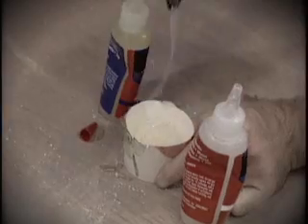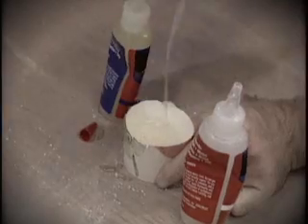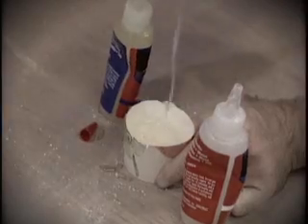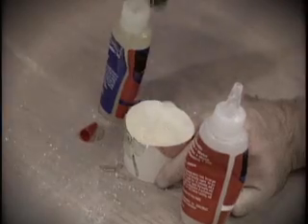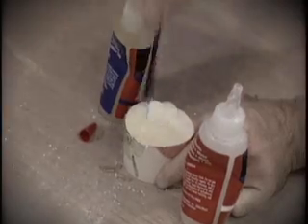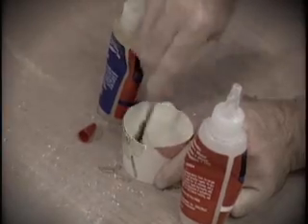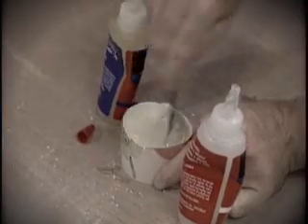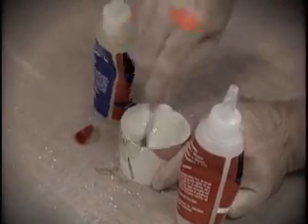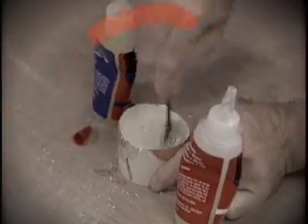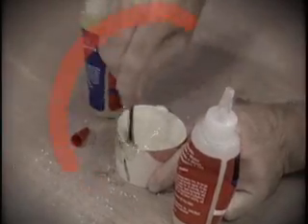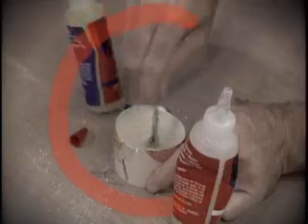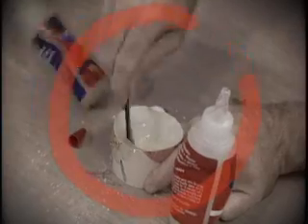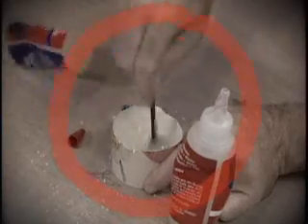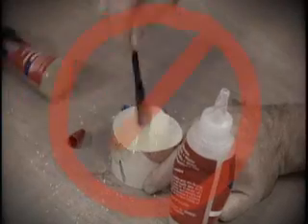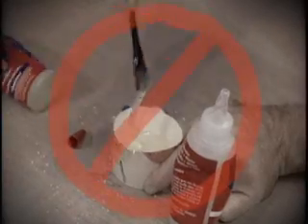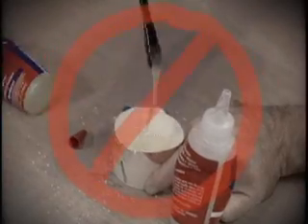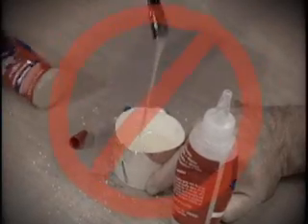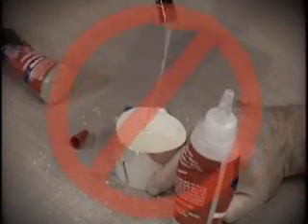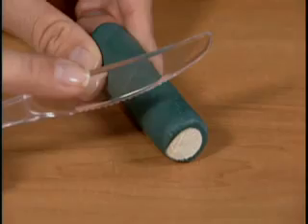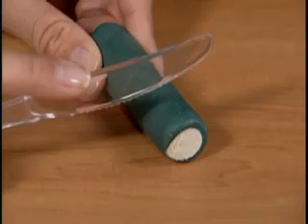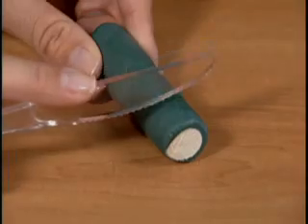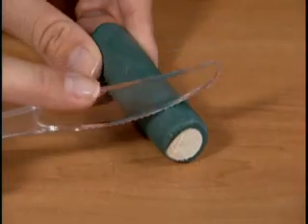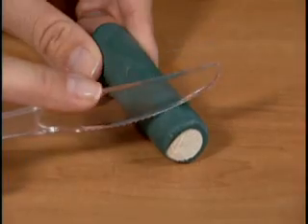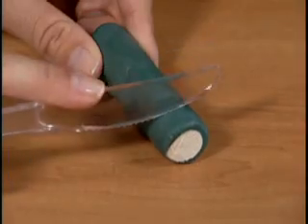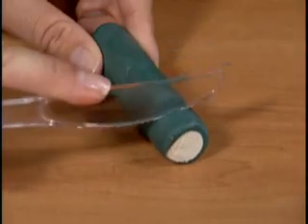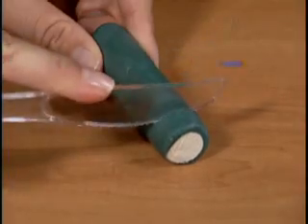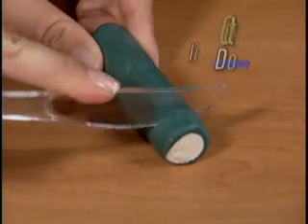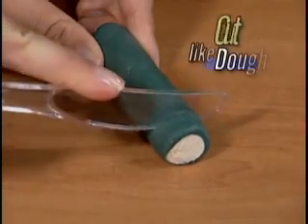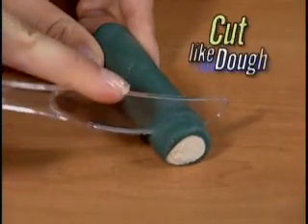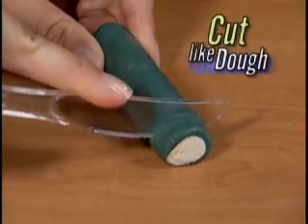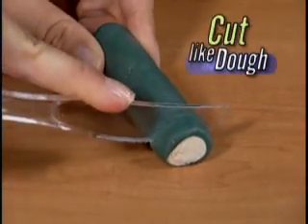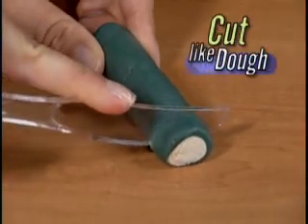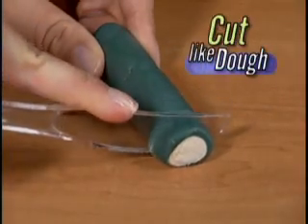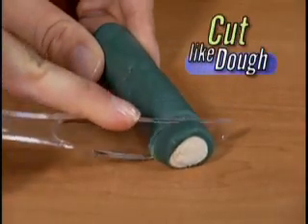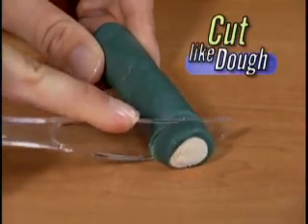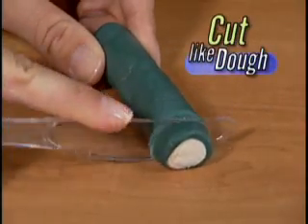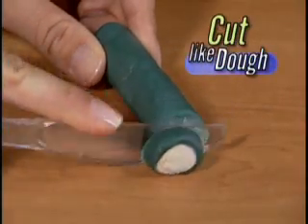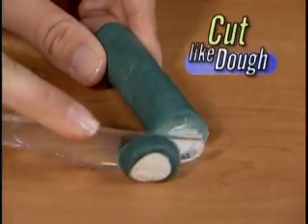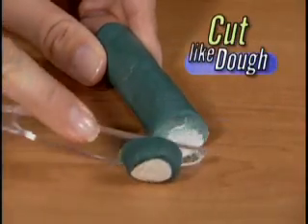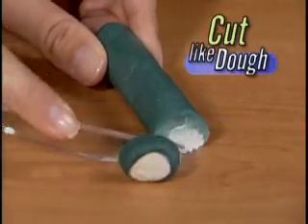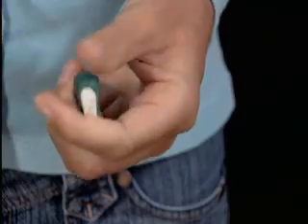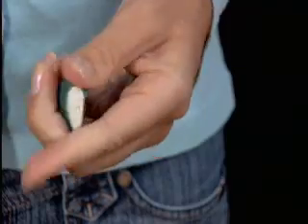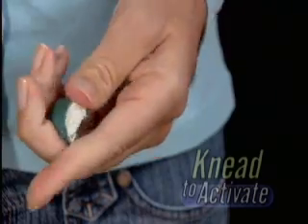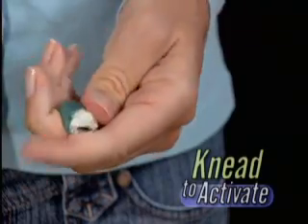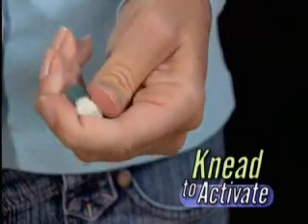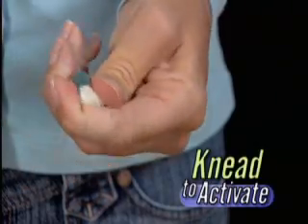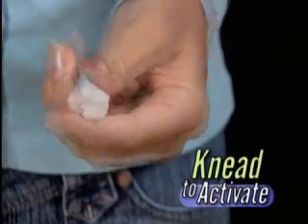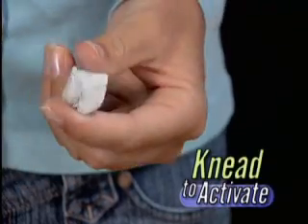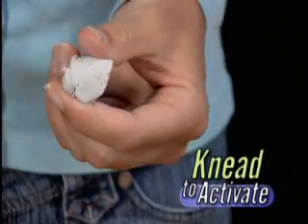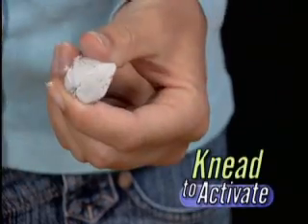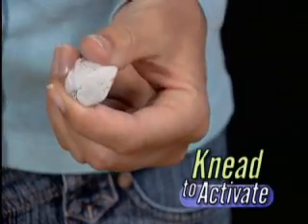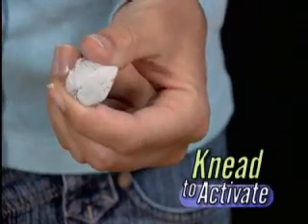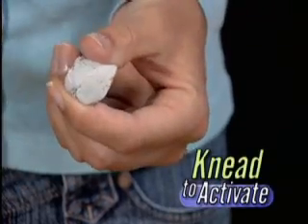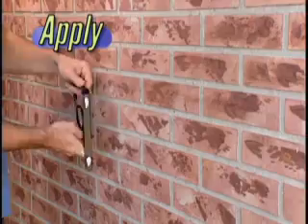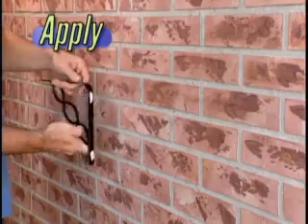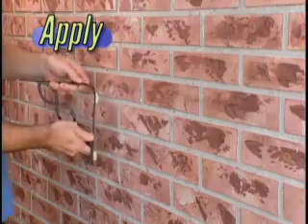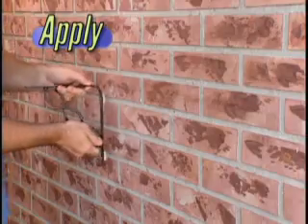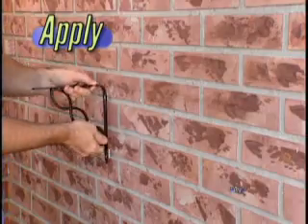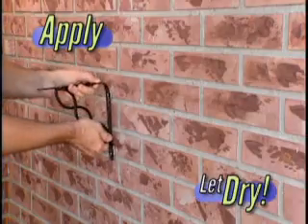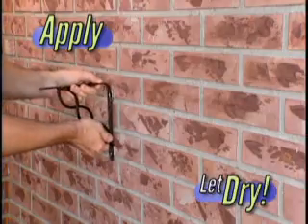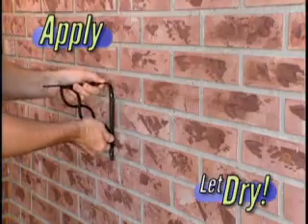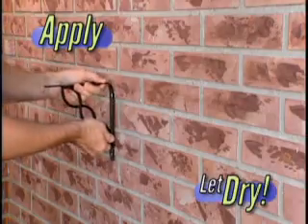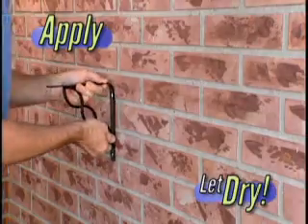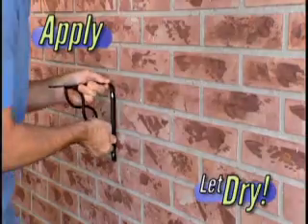Ordinary epoxies are a mixing mess. With Mighty Putty, you just cut like dough, simply knead to activate, apply, and let dry.